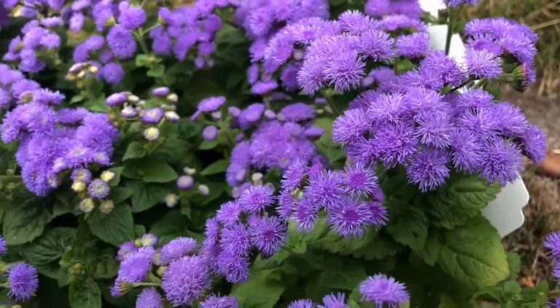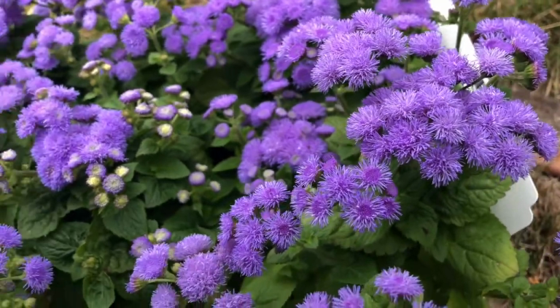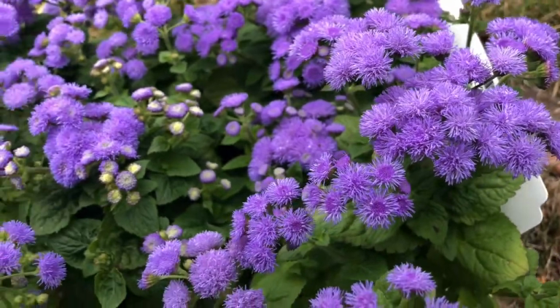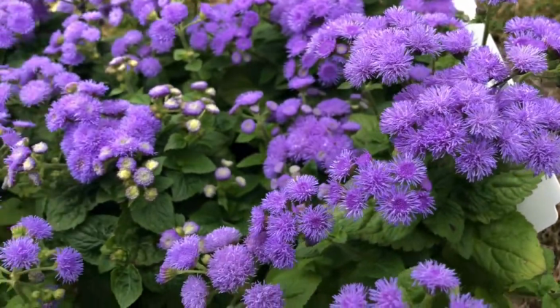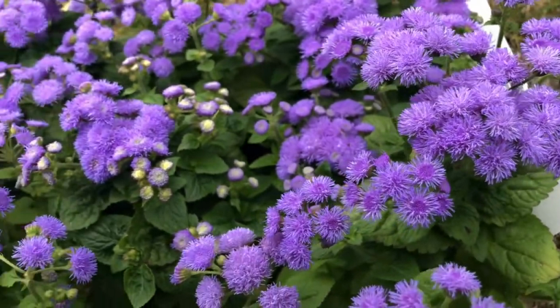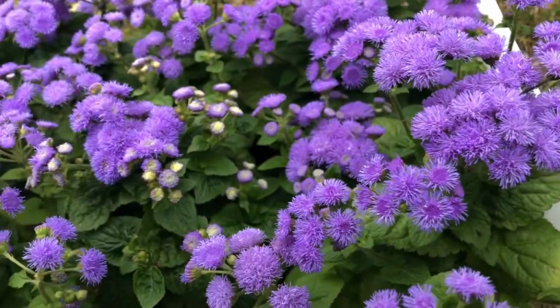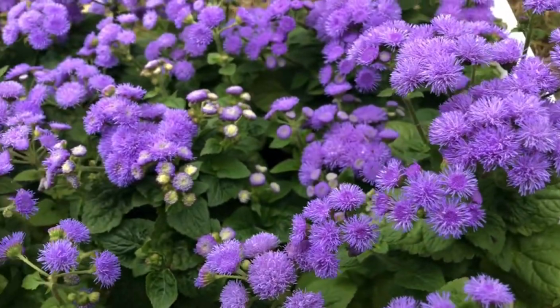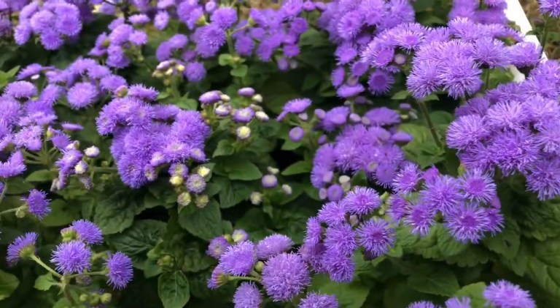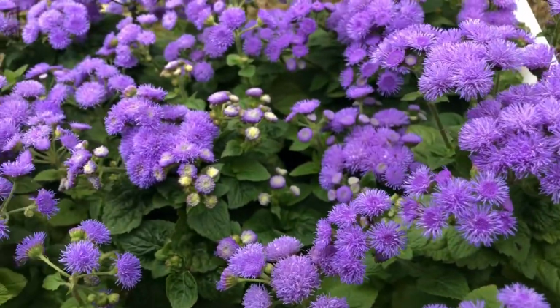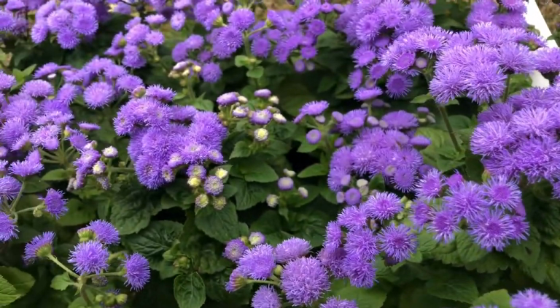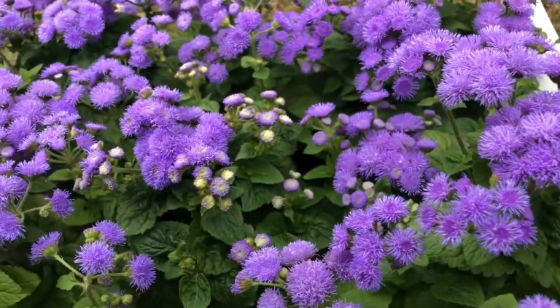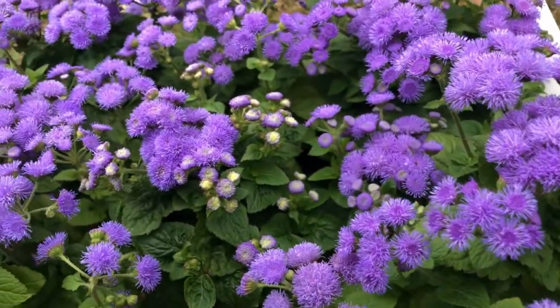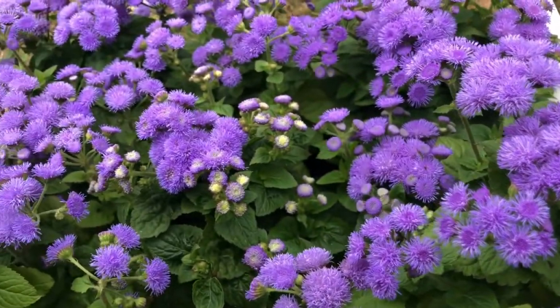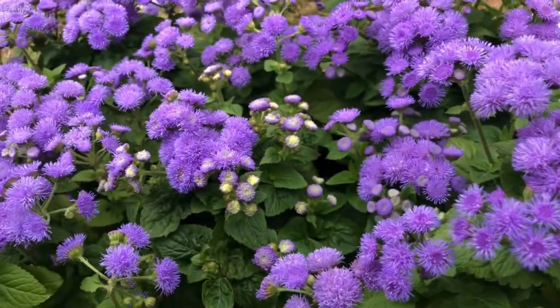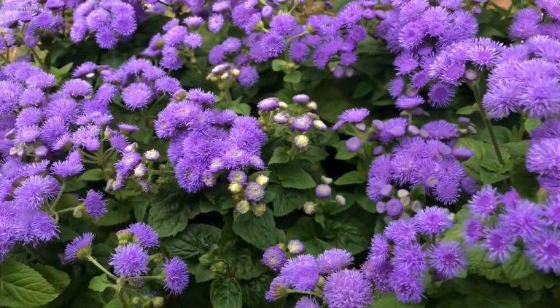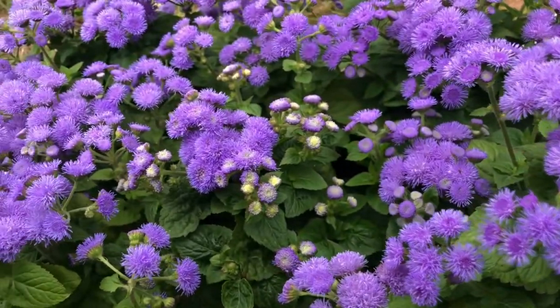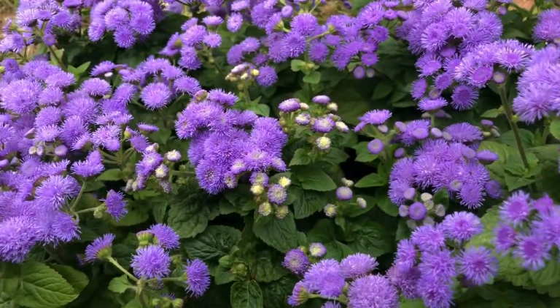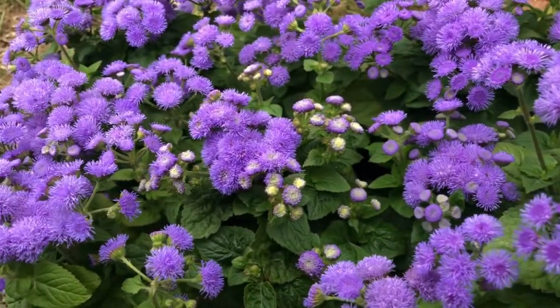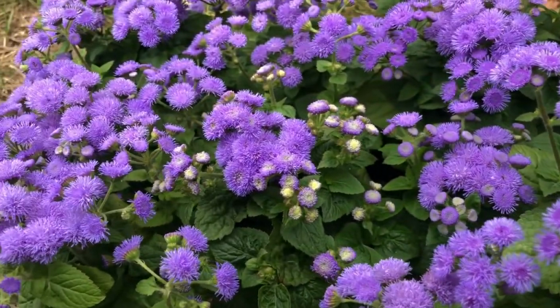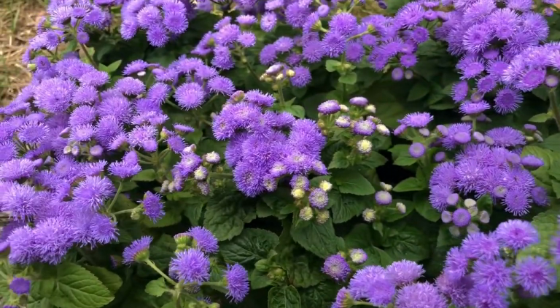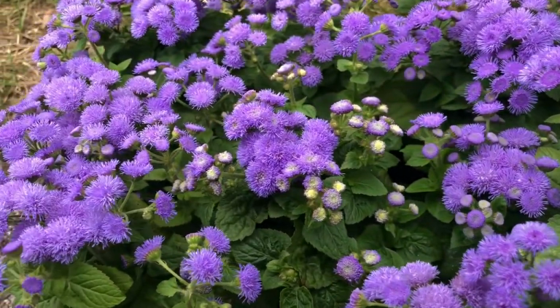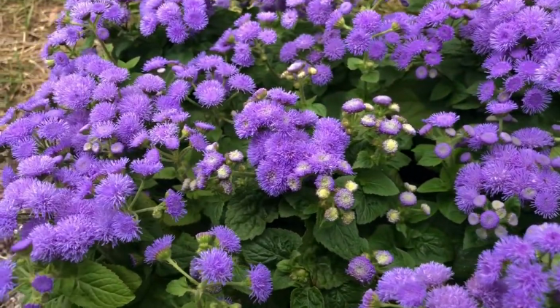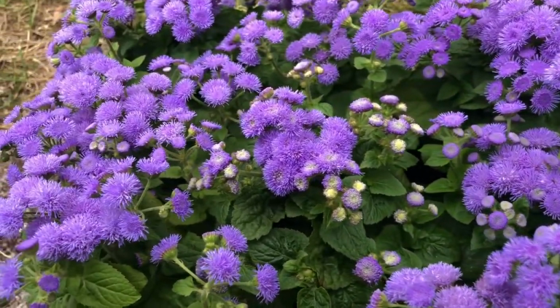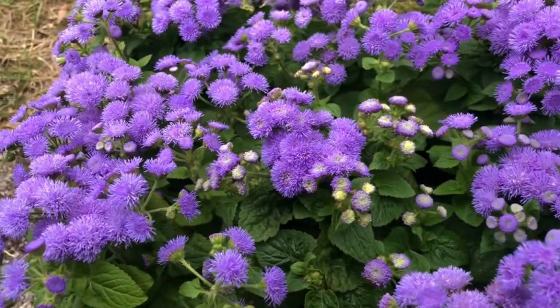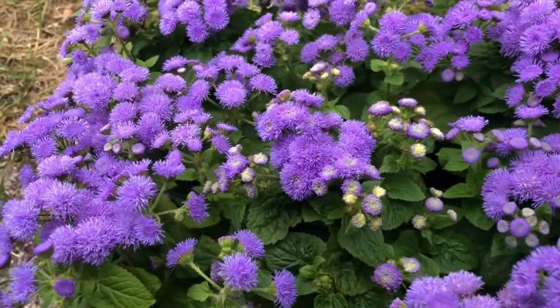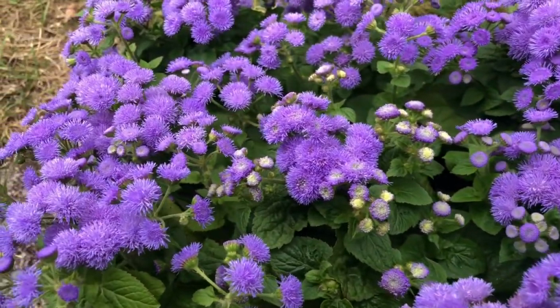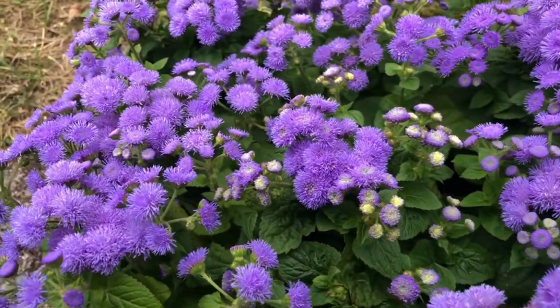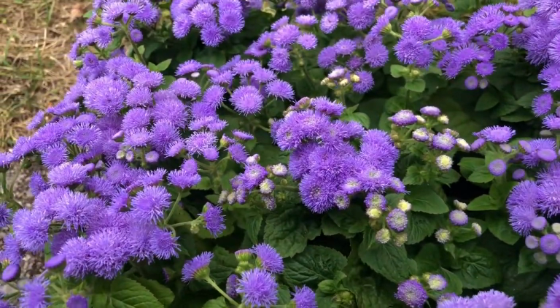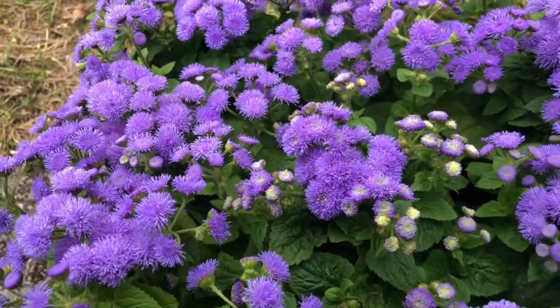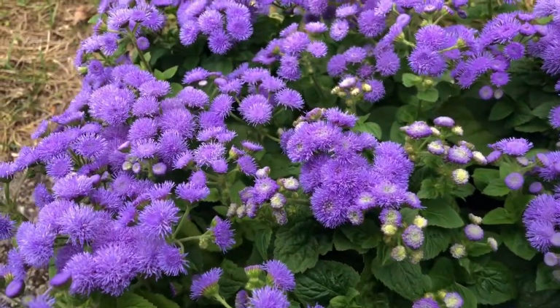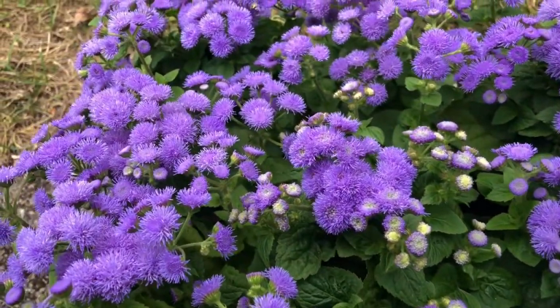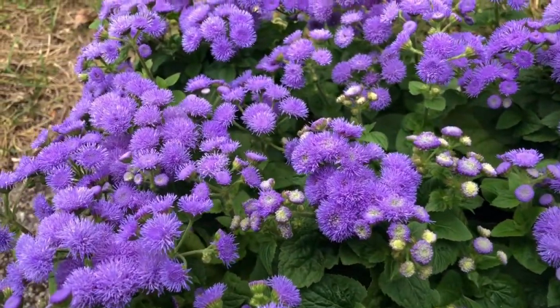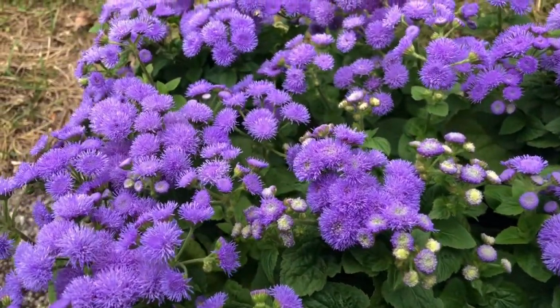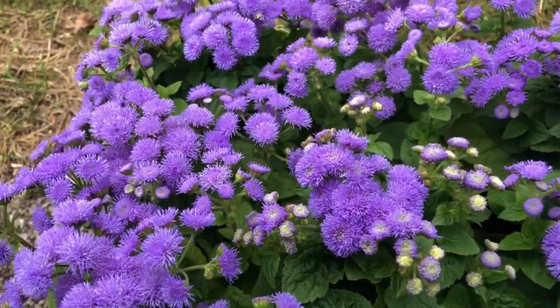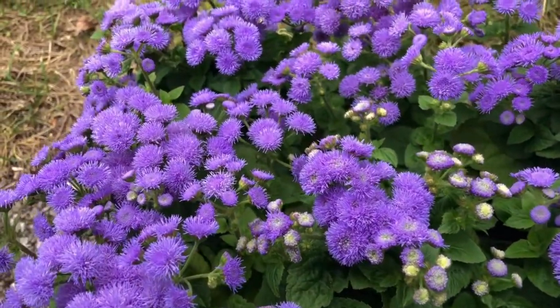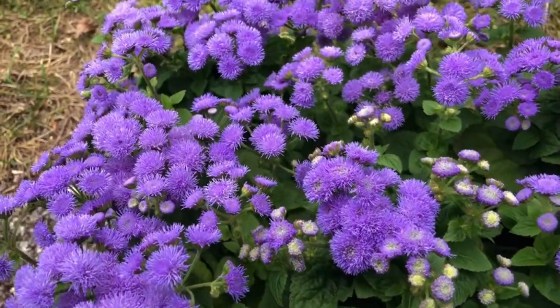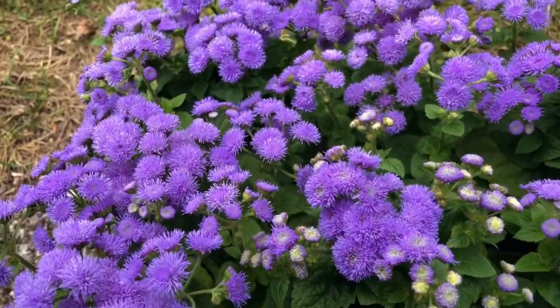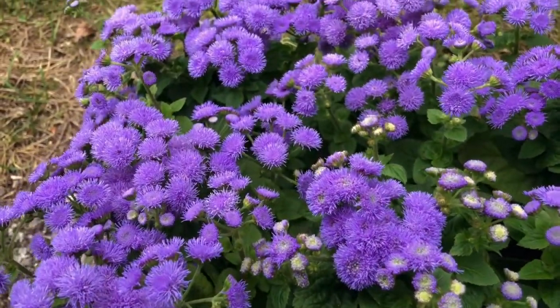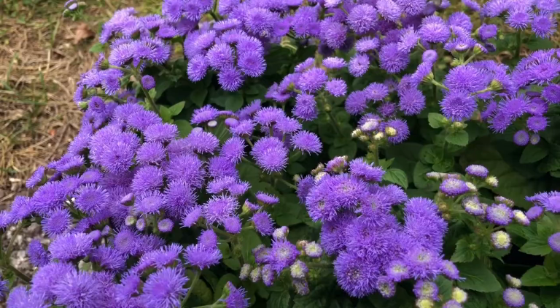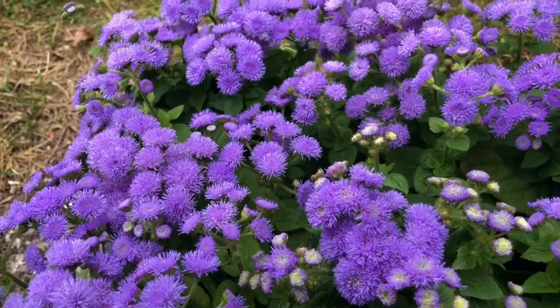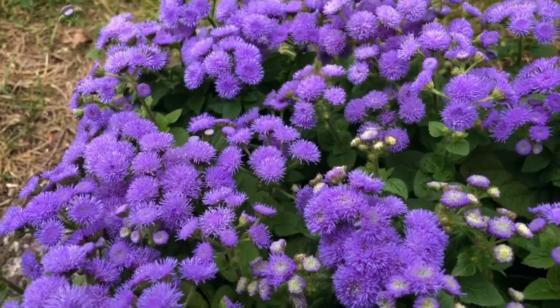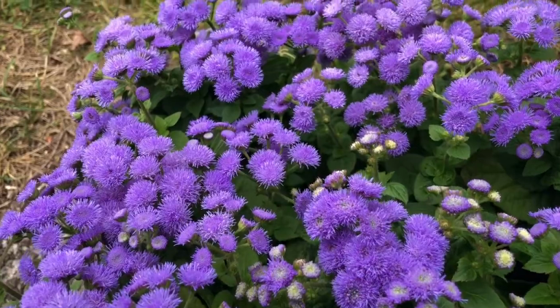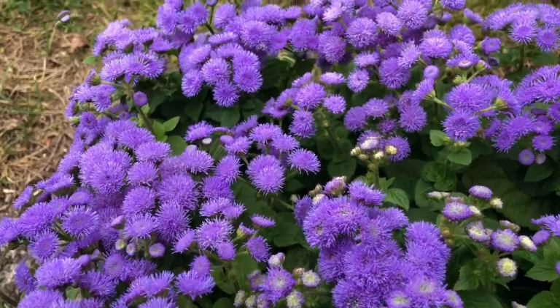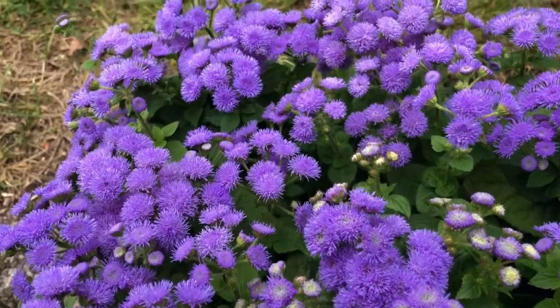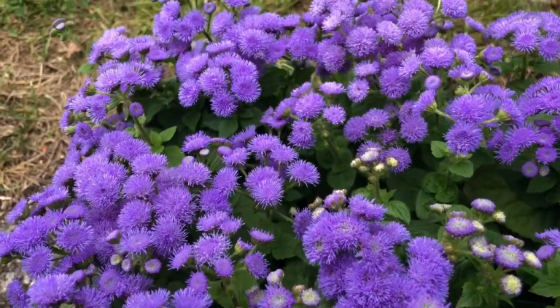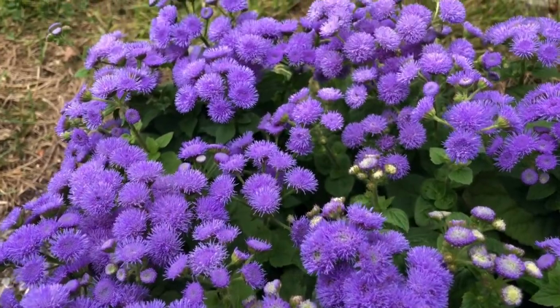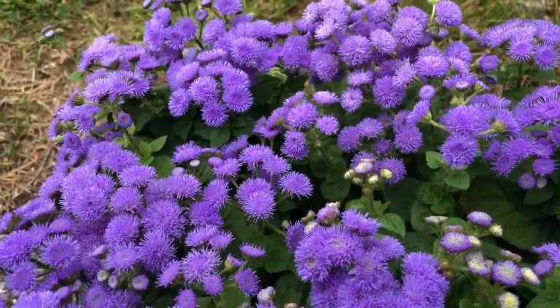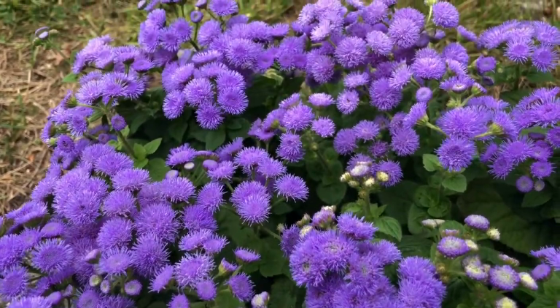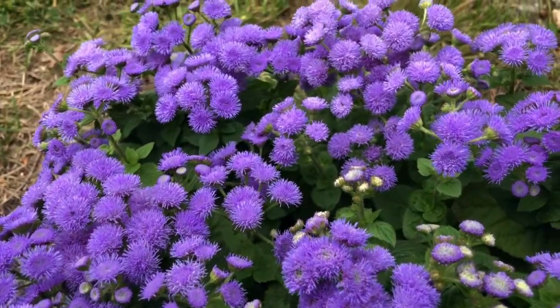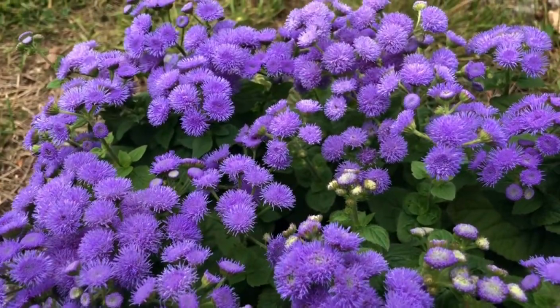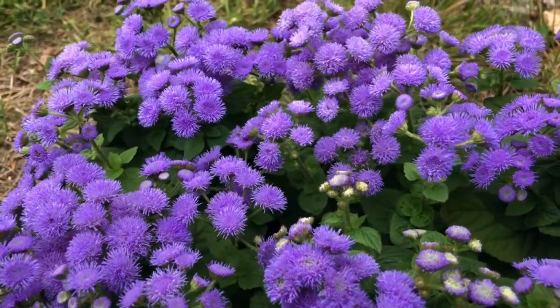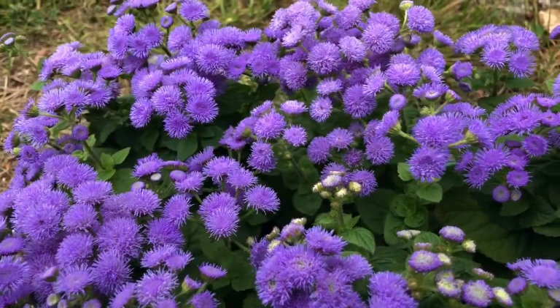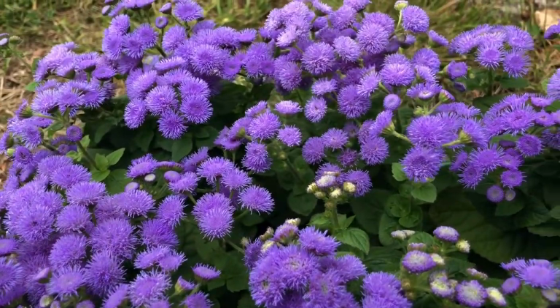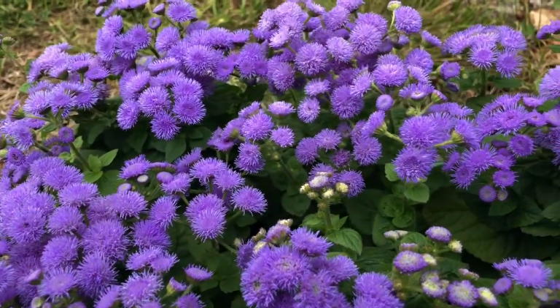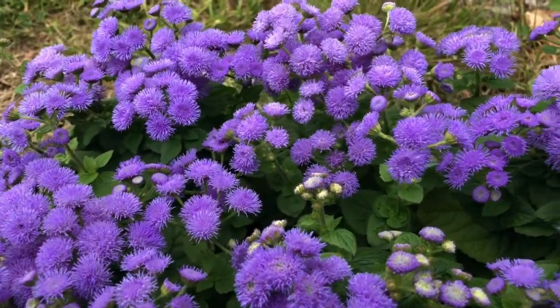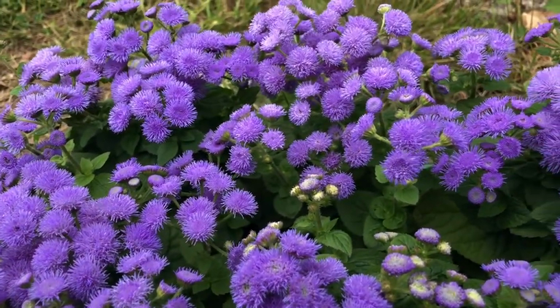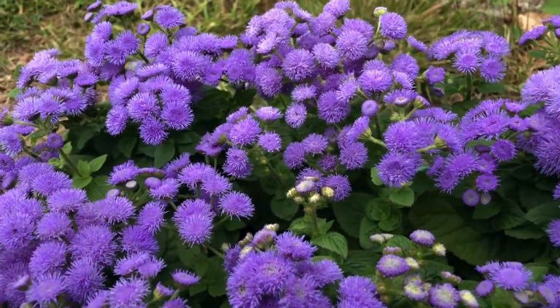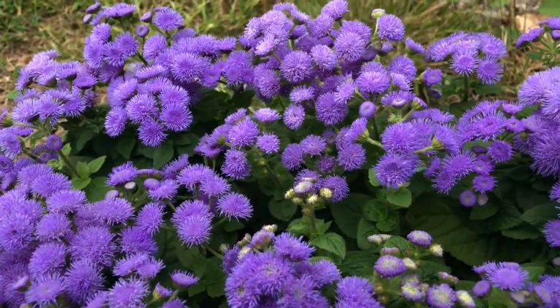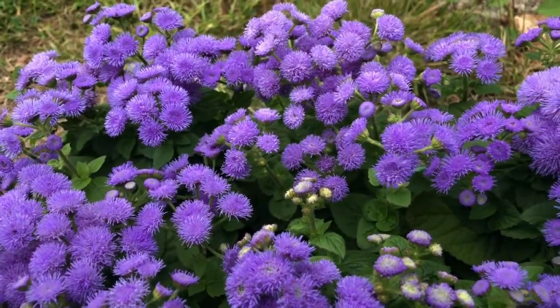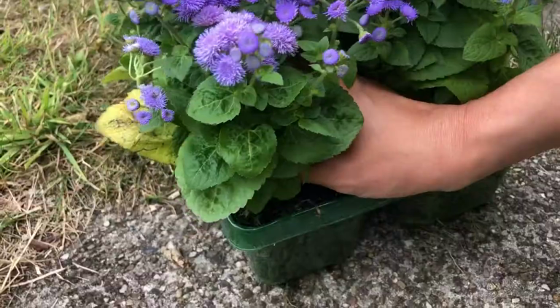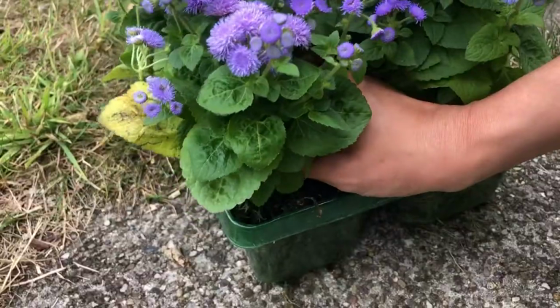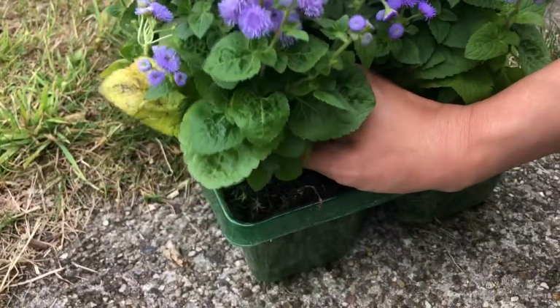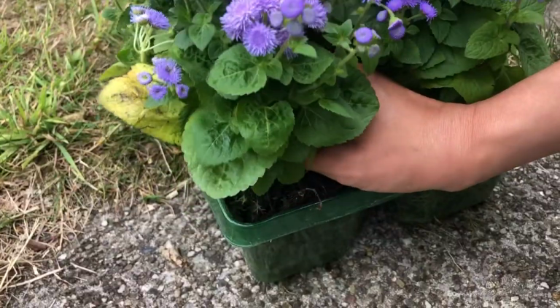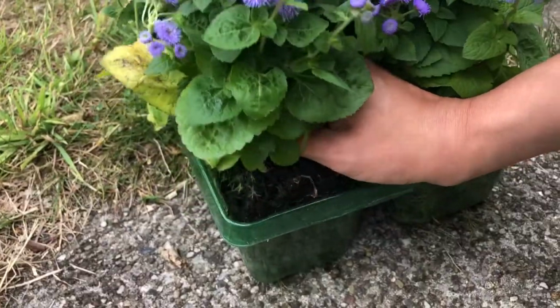Floss flowers like warm and sunny environments and they are not hardy to cold, so you will need to bring them in during the winter.